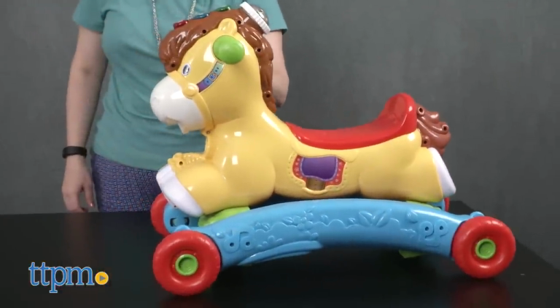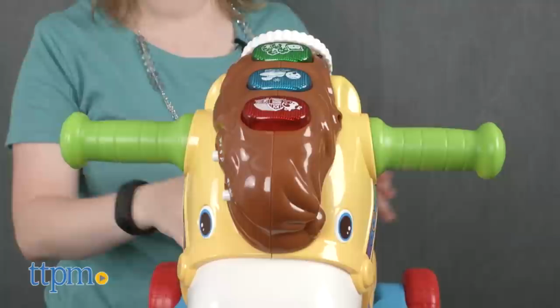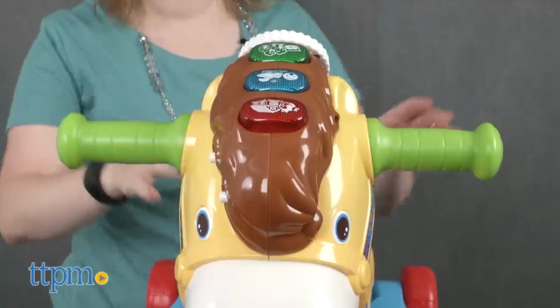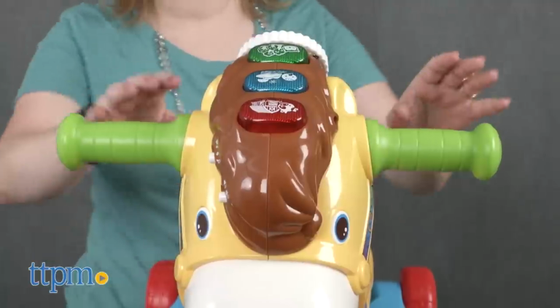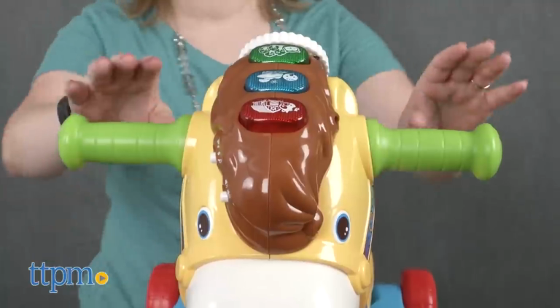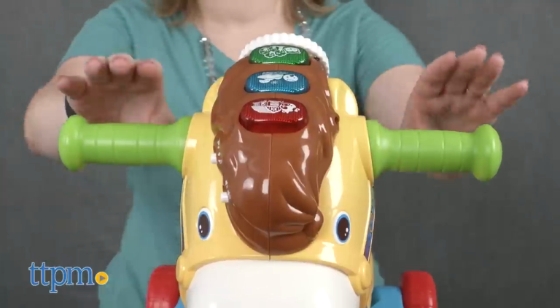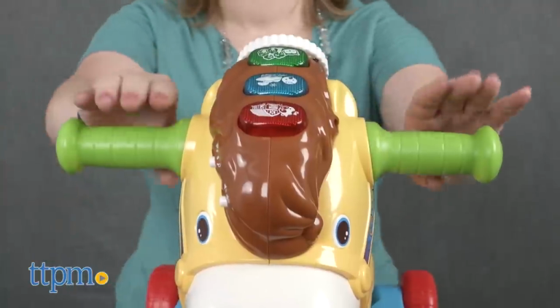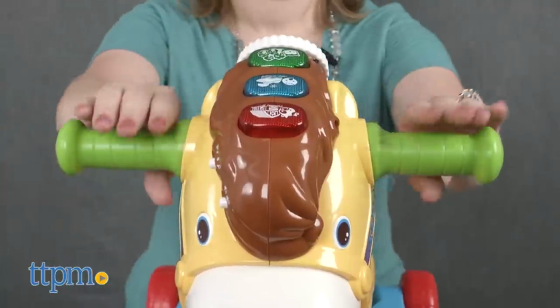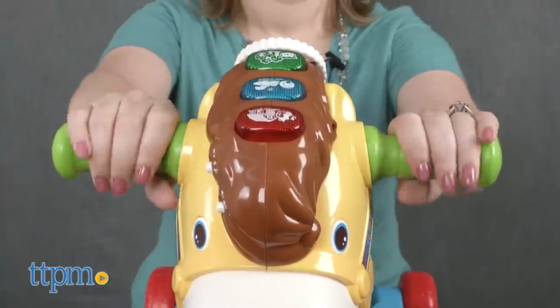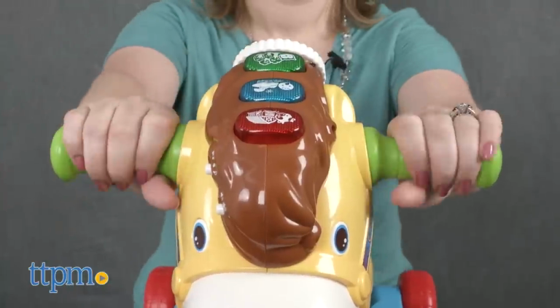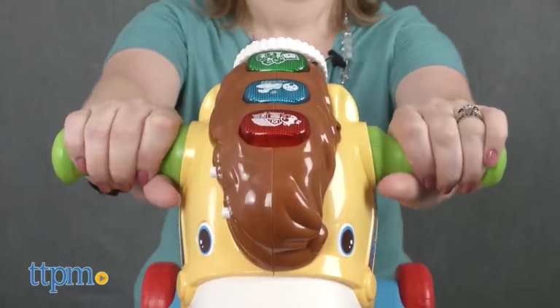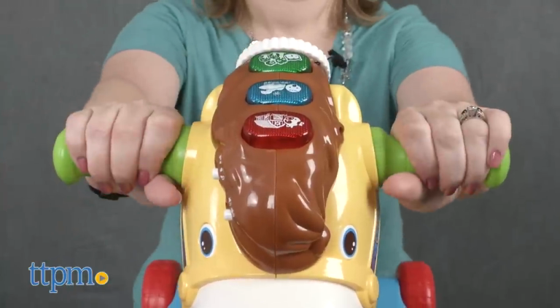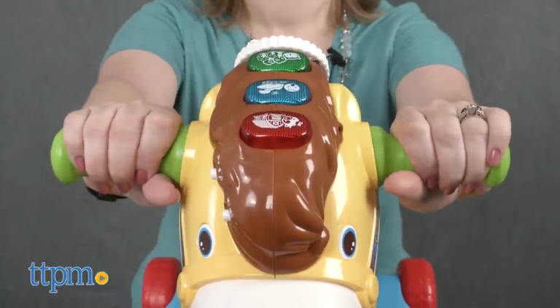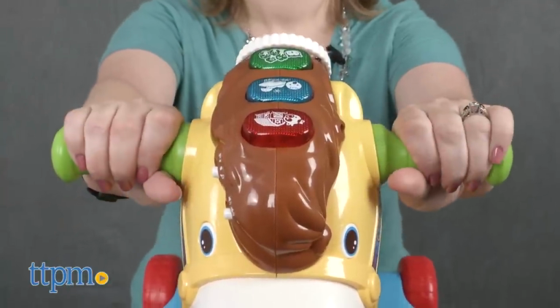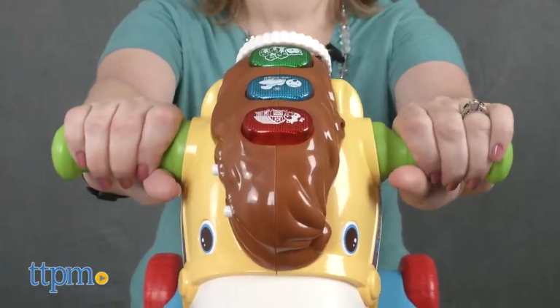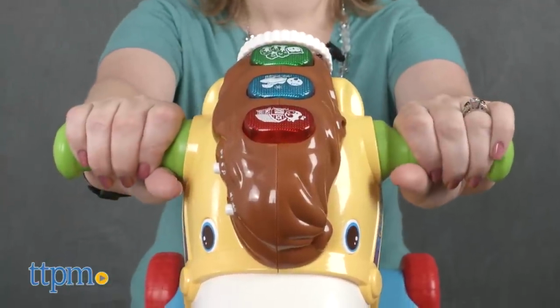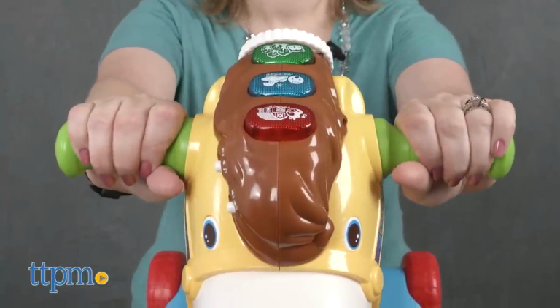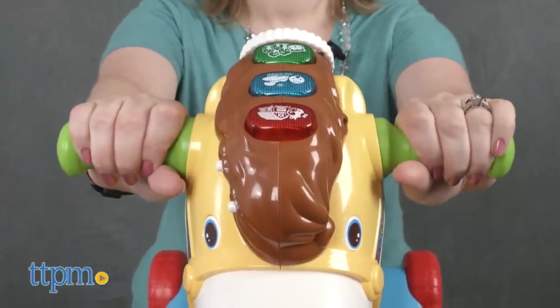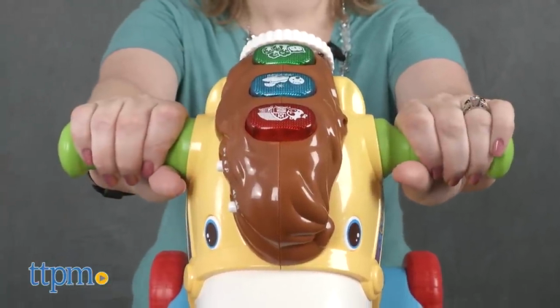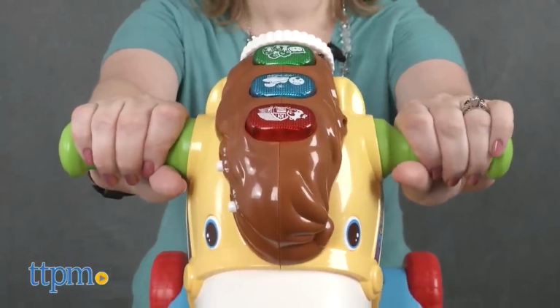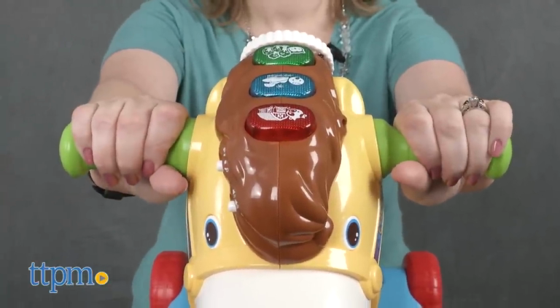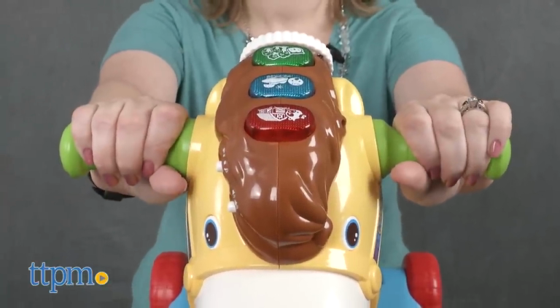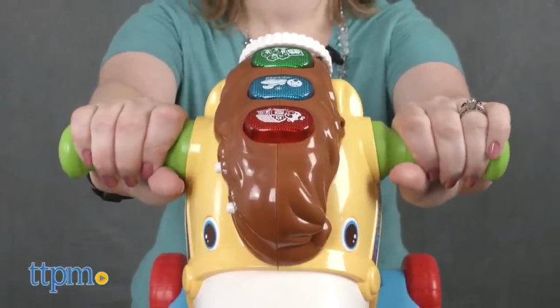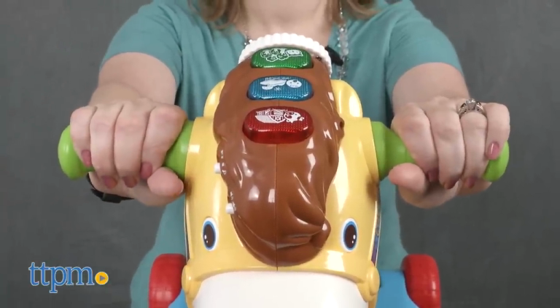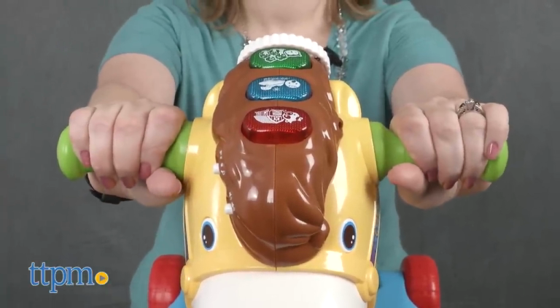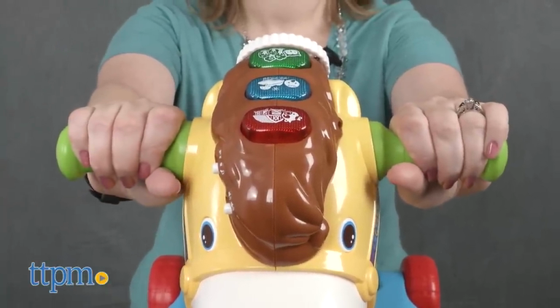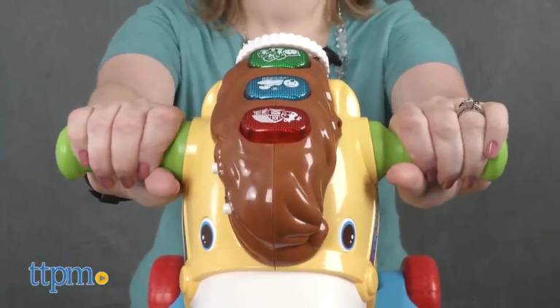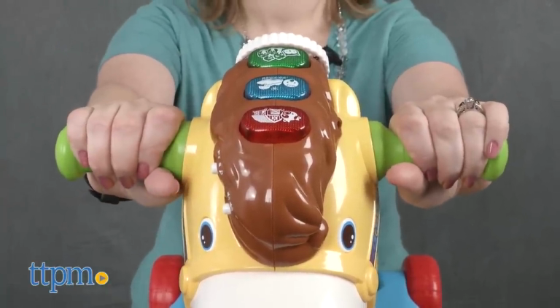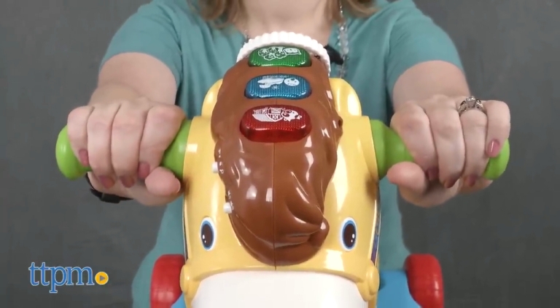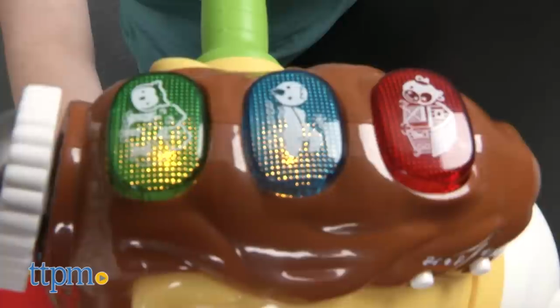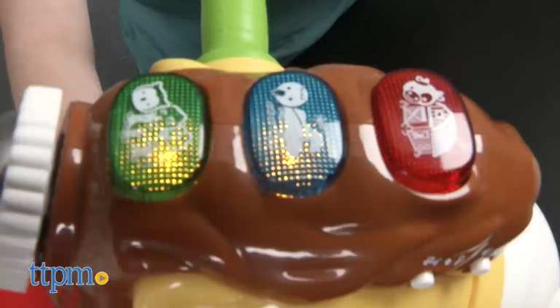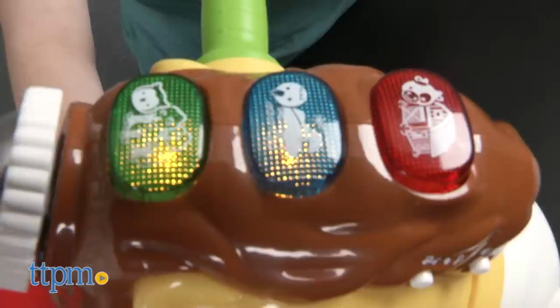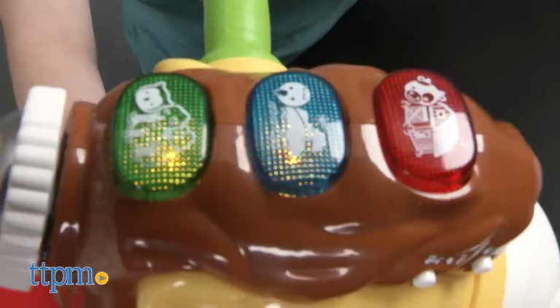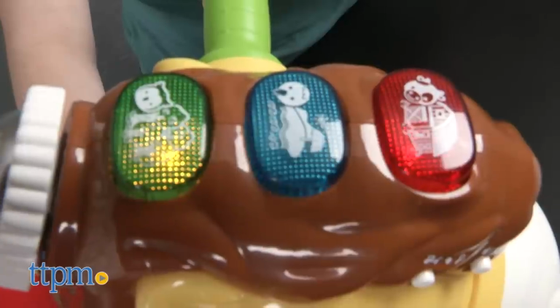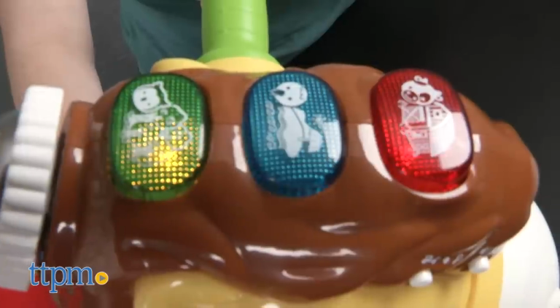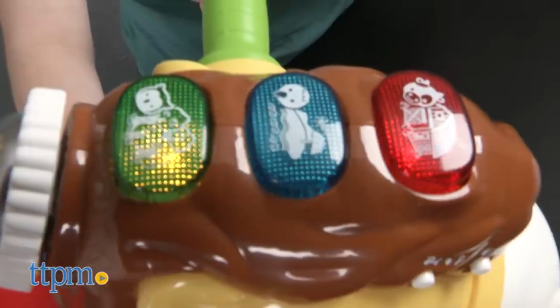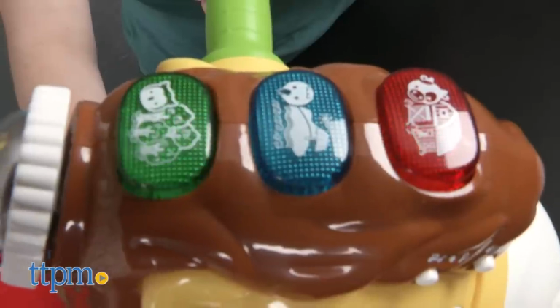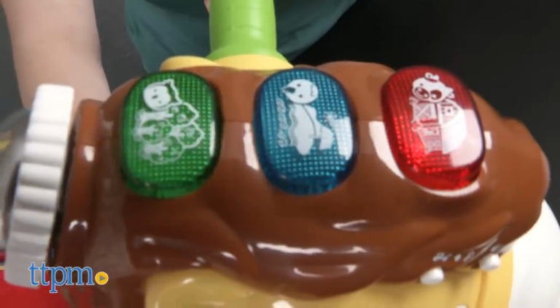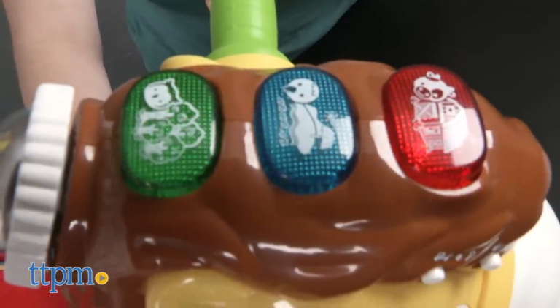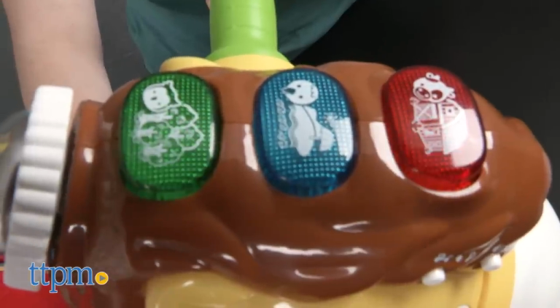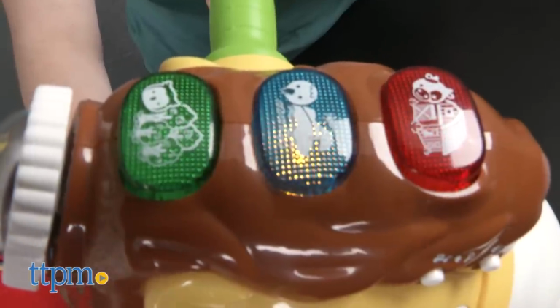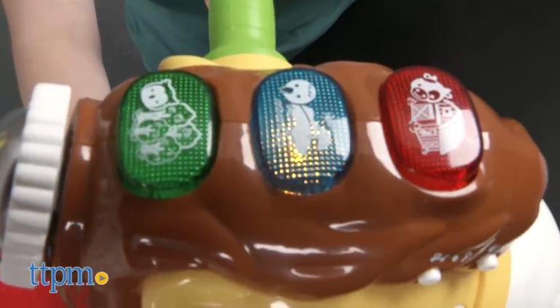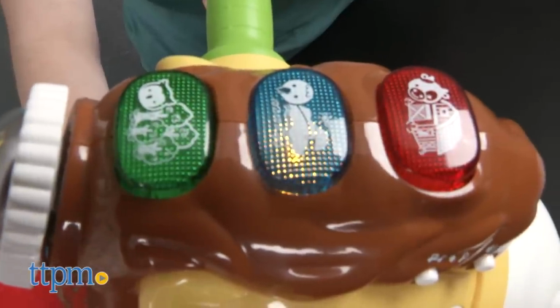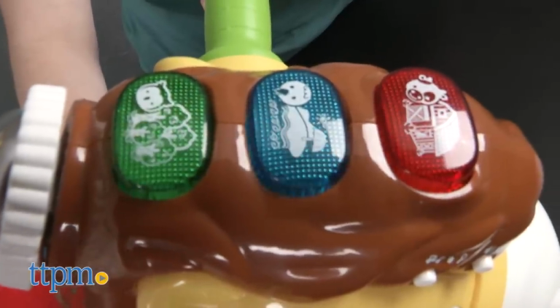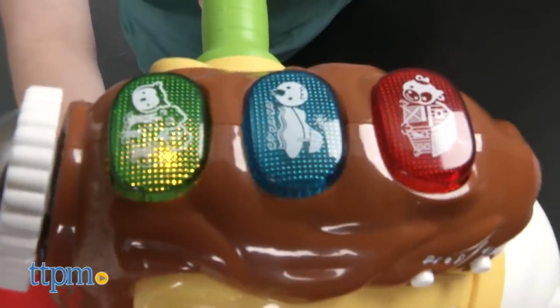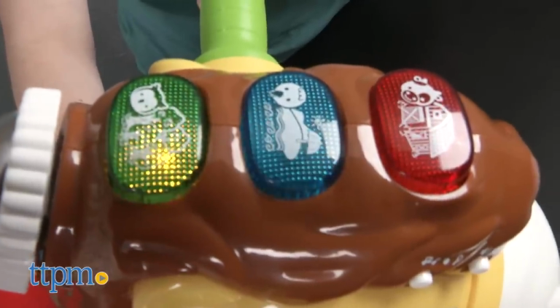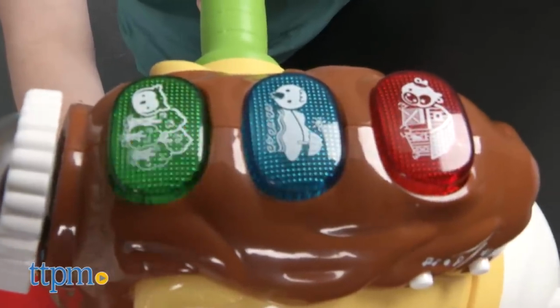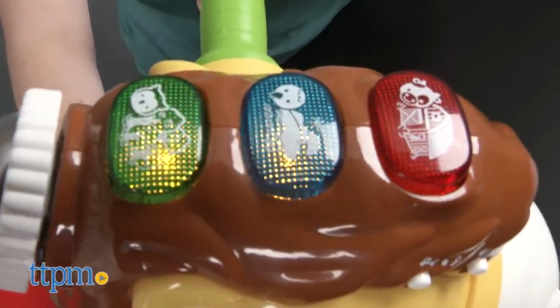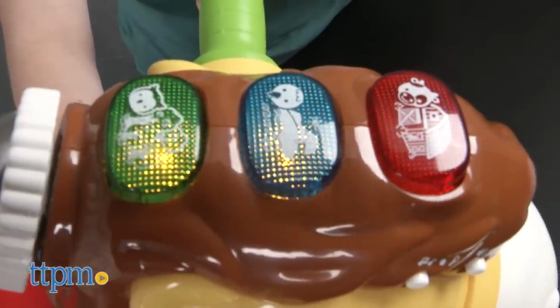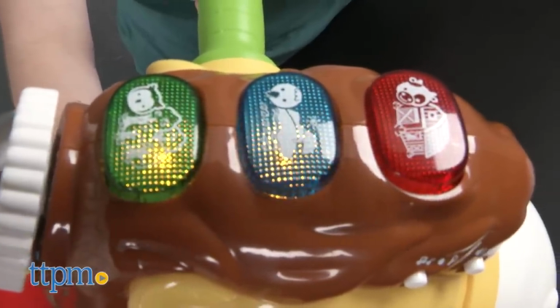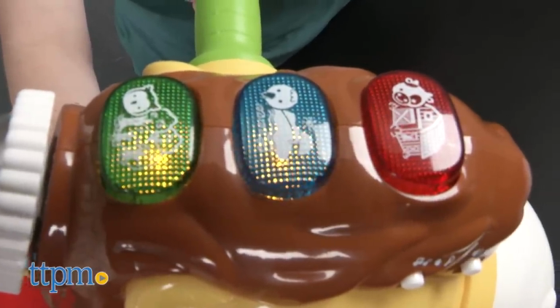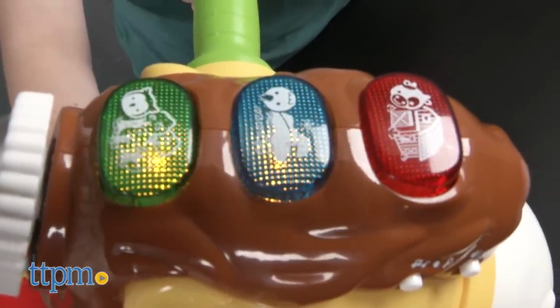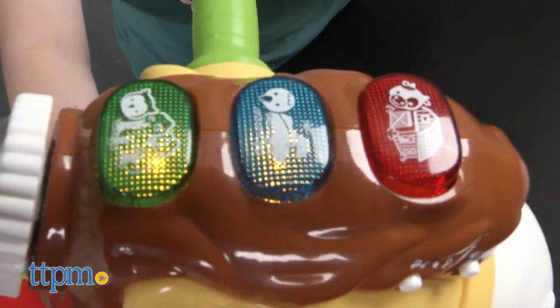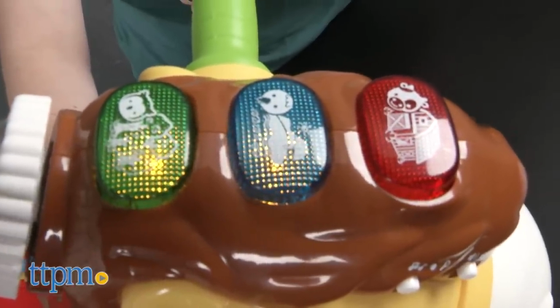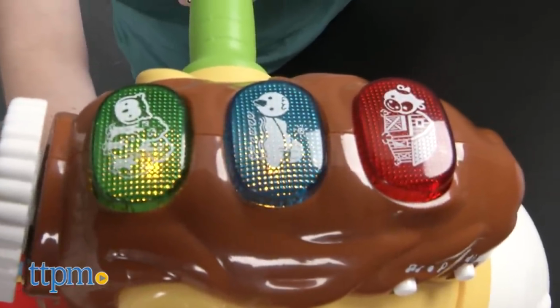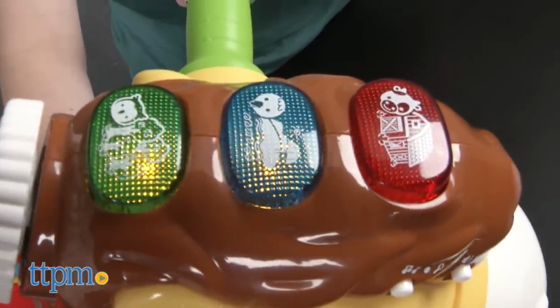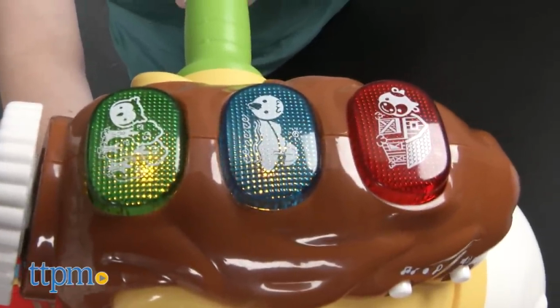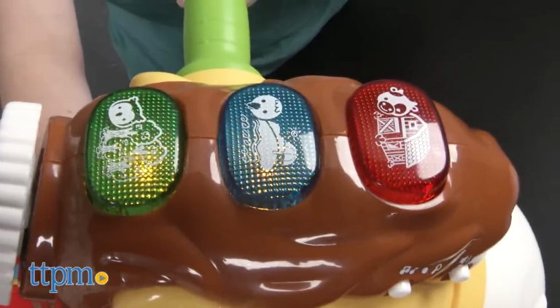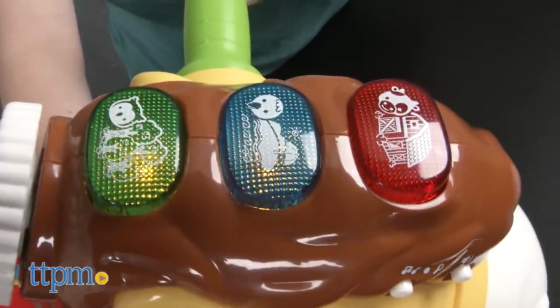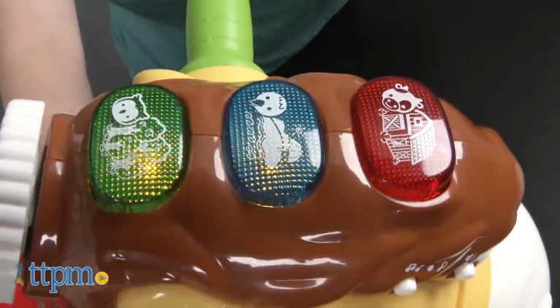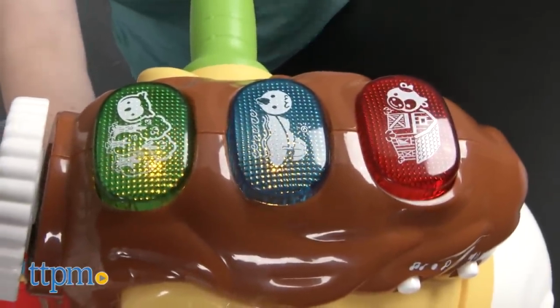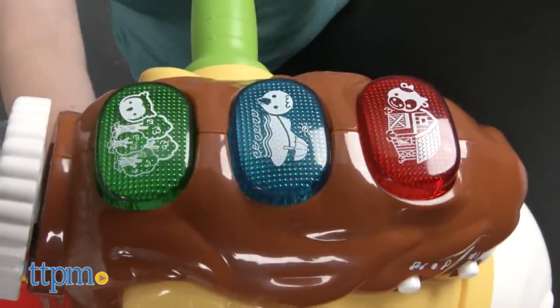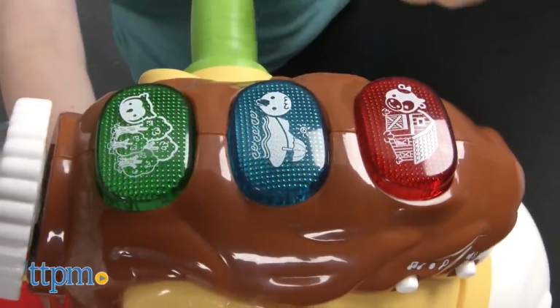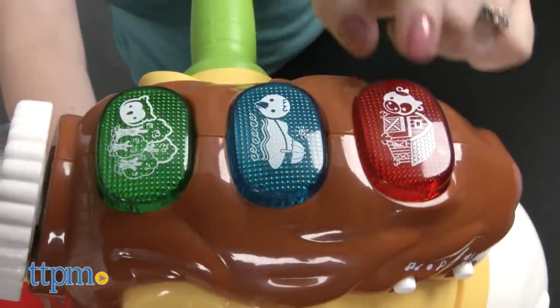As kids are rocking or riding, they can hold on to the two chunky handles and press one of the three light-up buttons to hear songs and phrases about colors and animals.